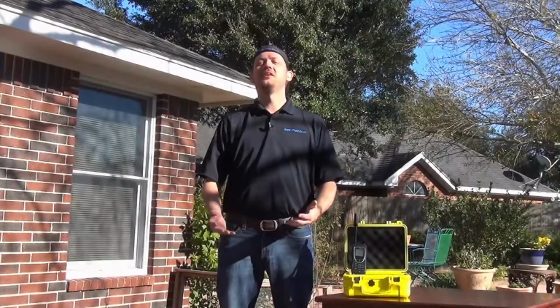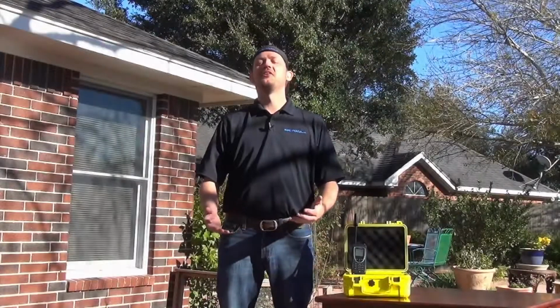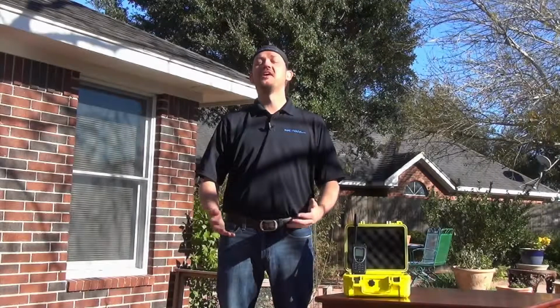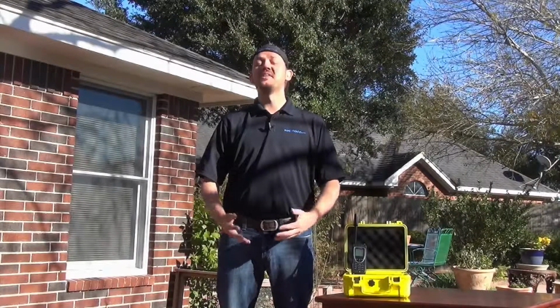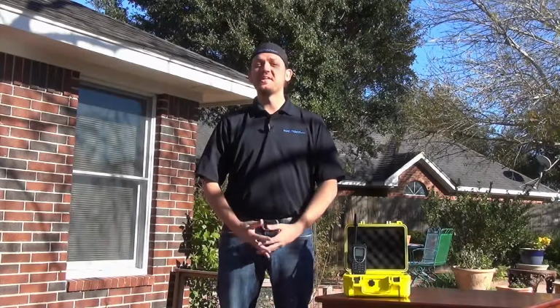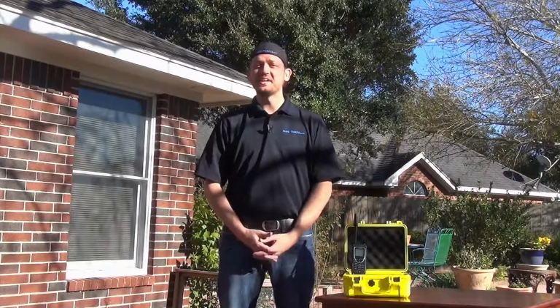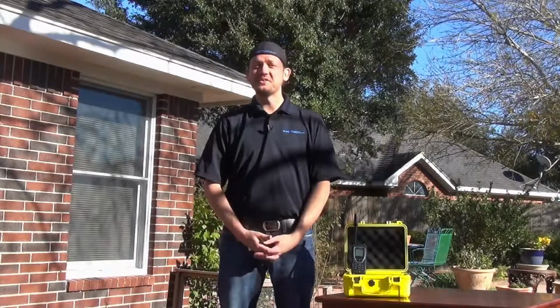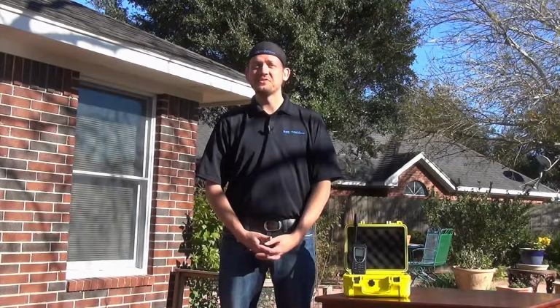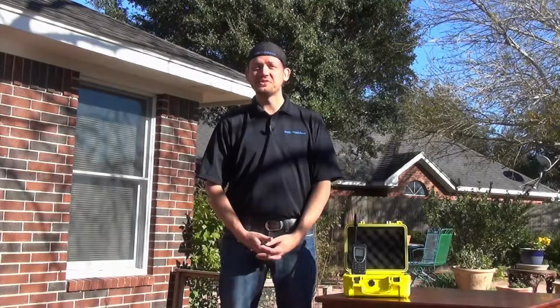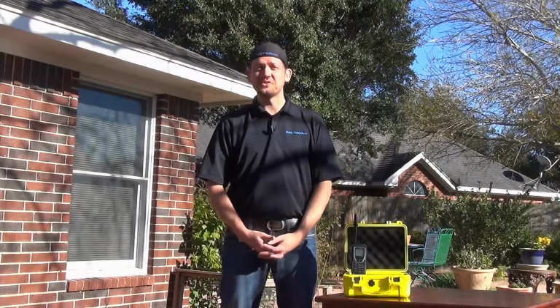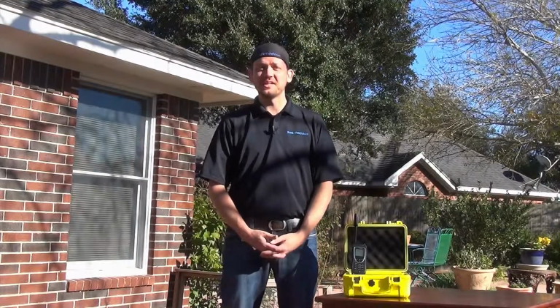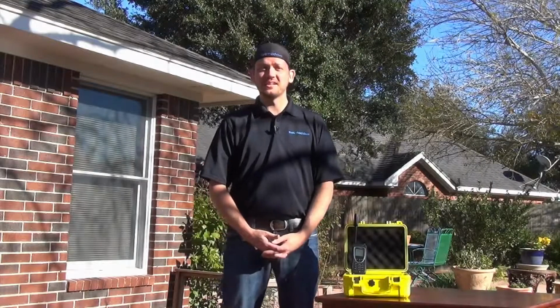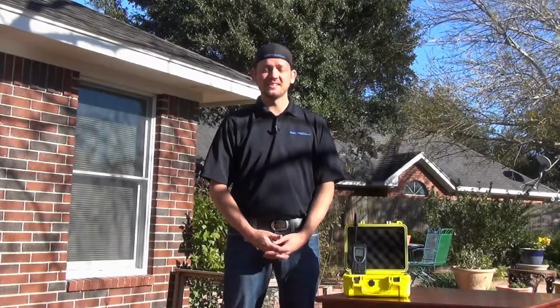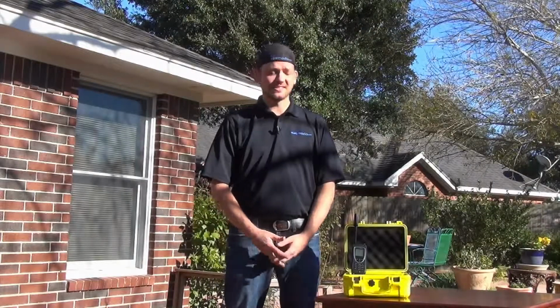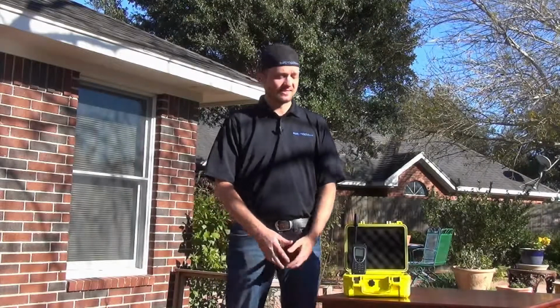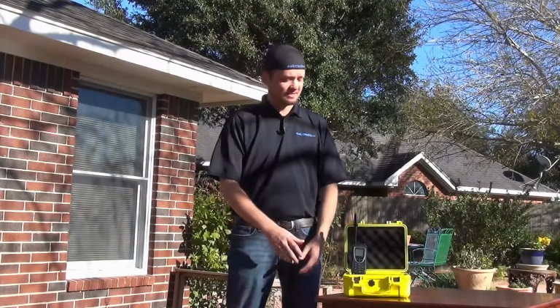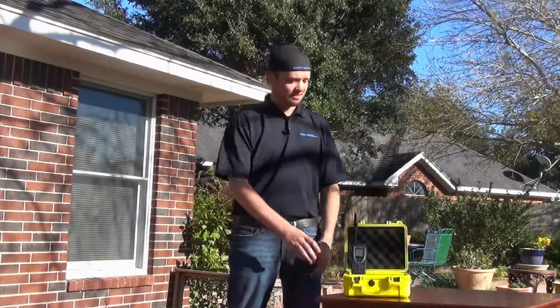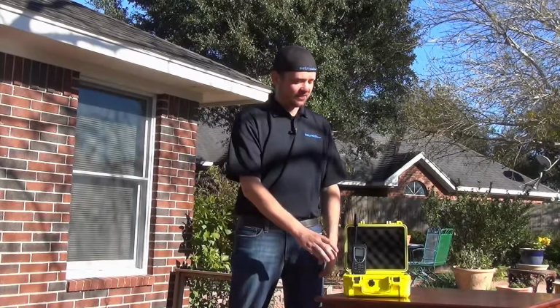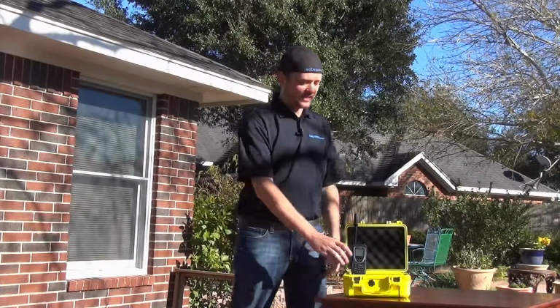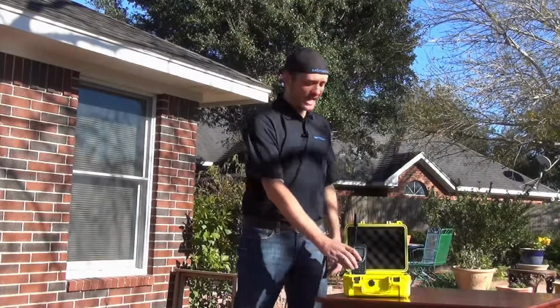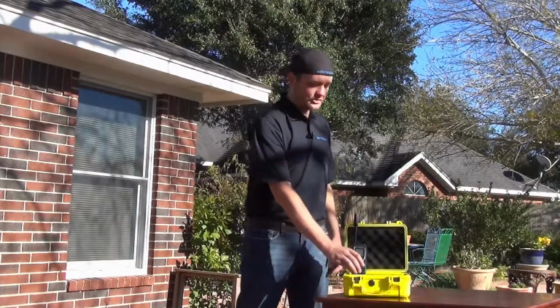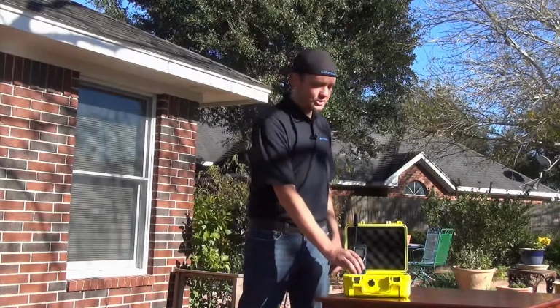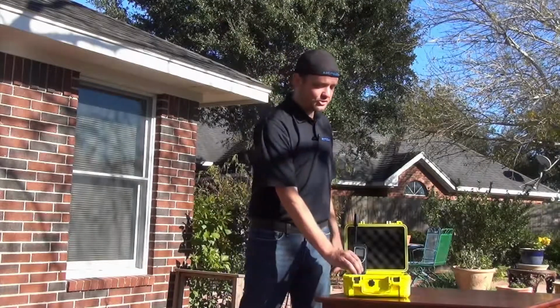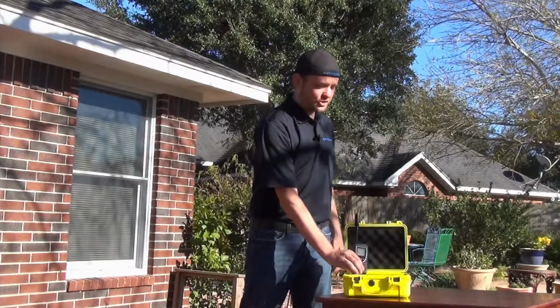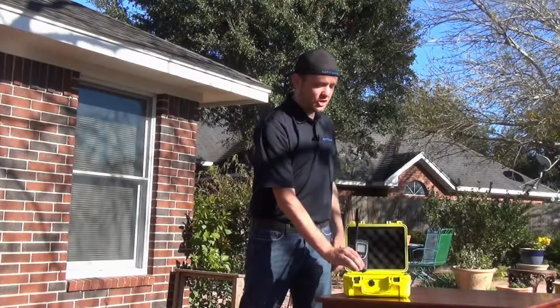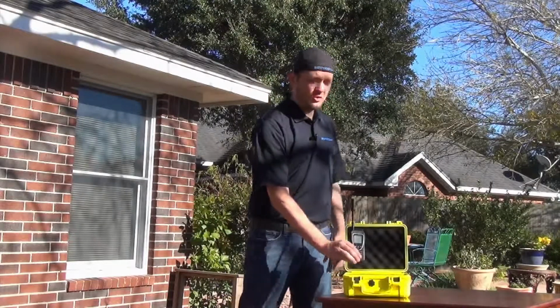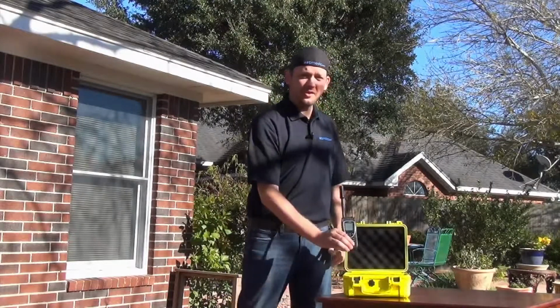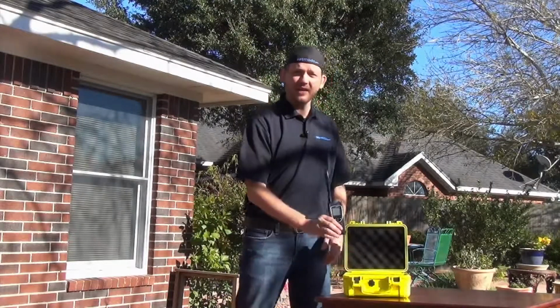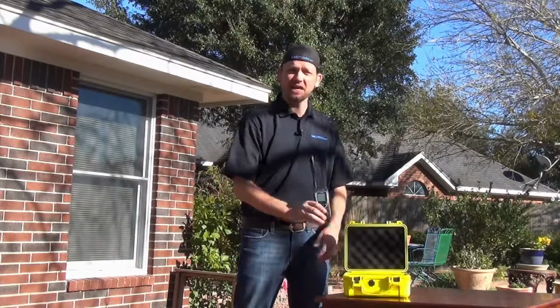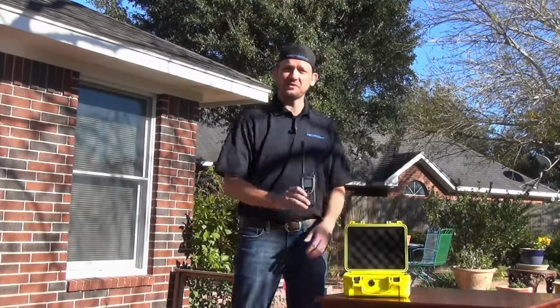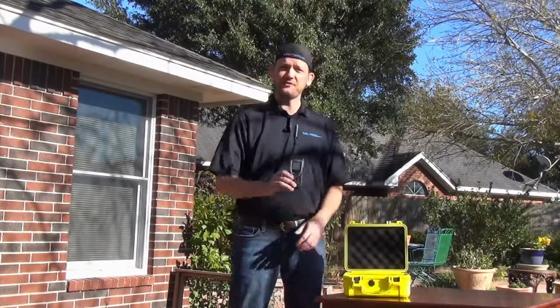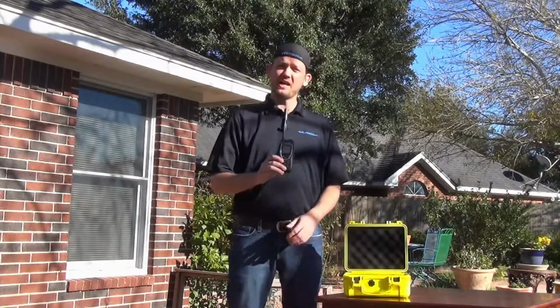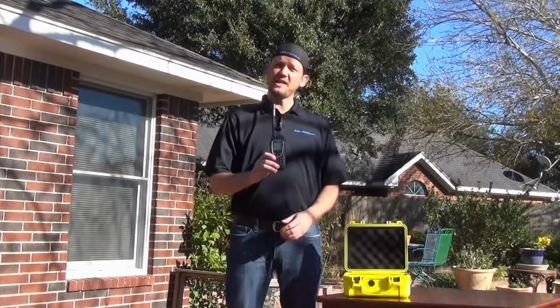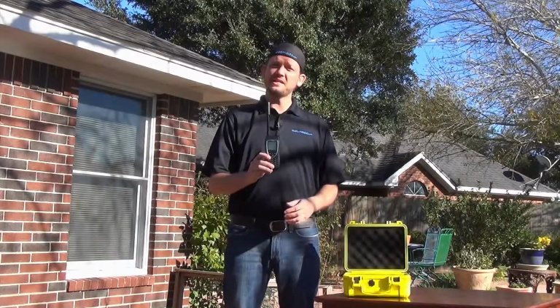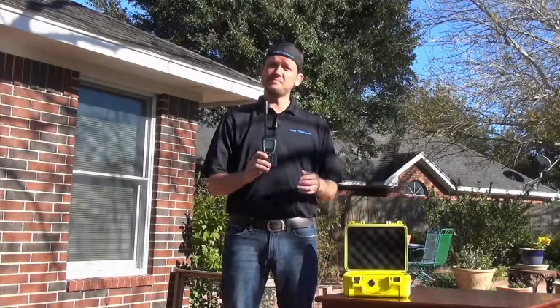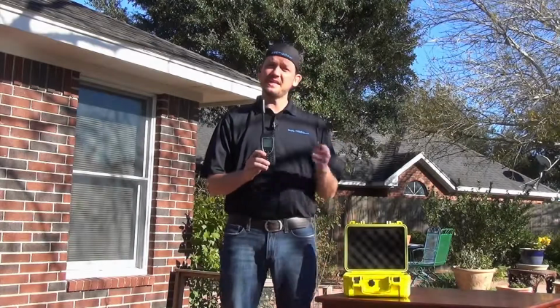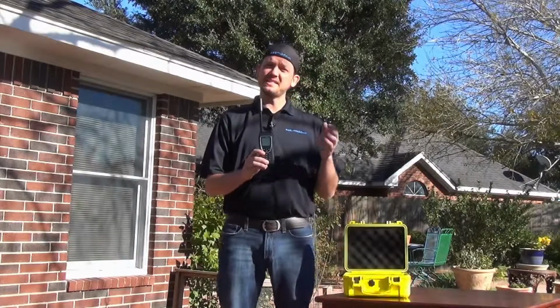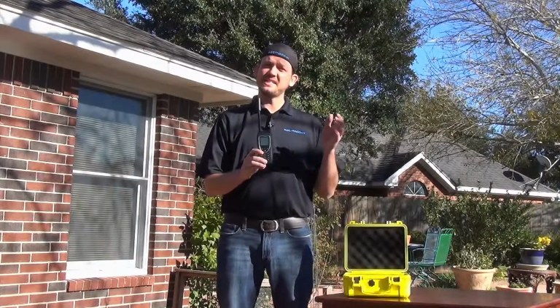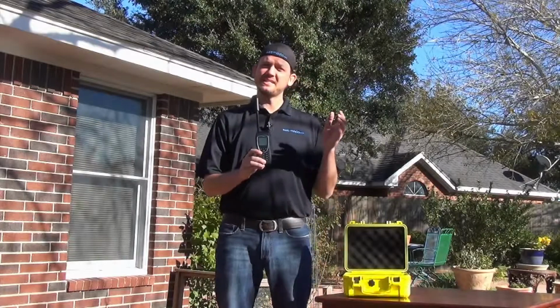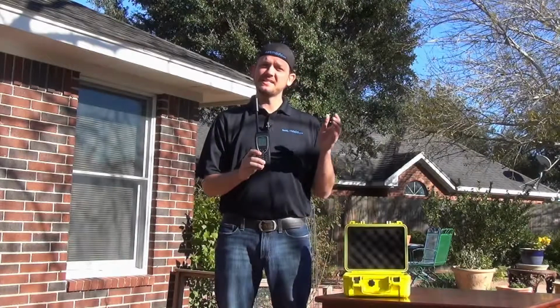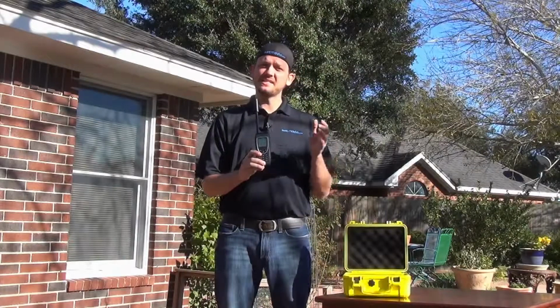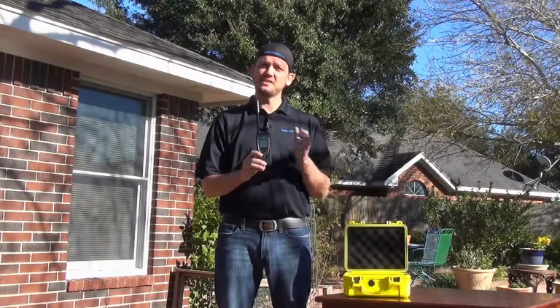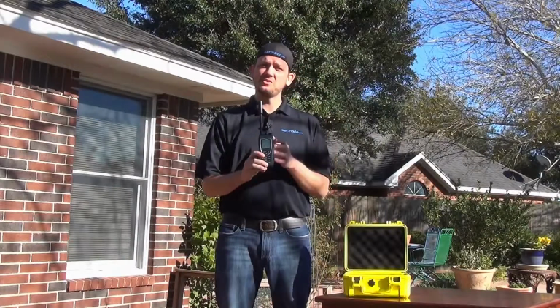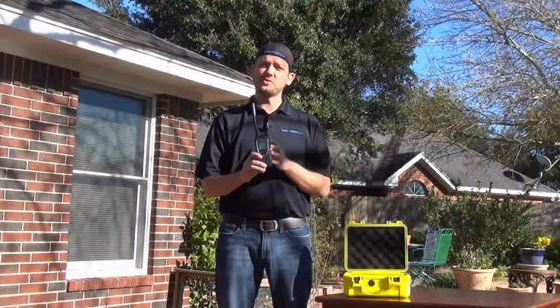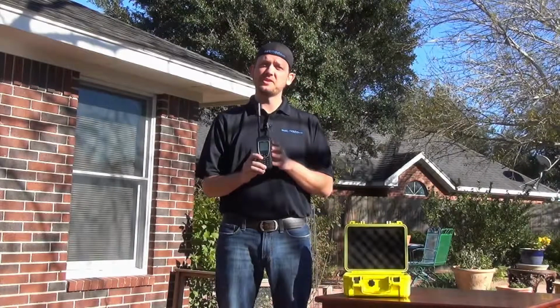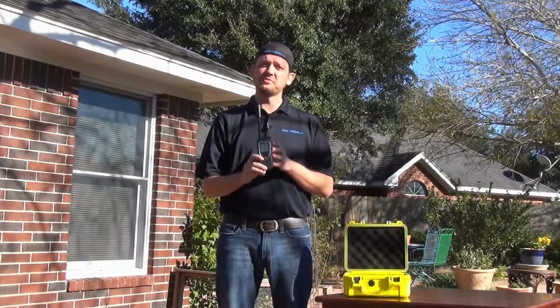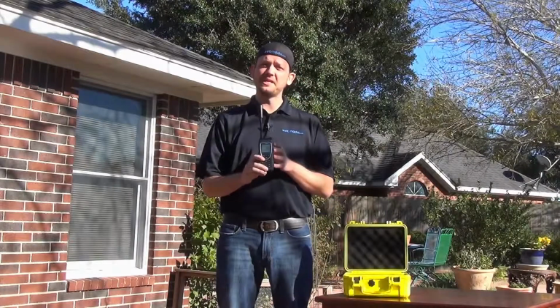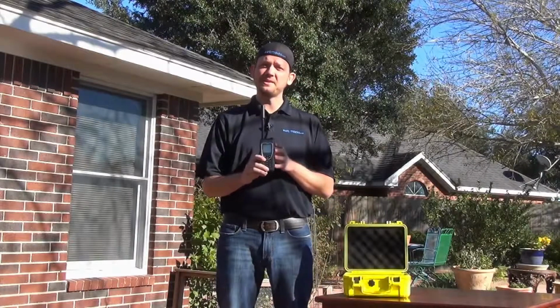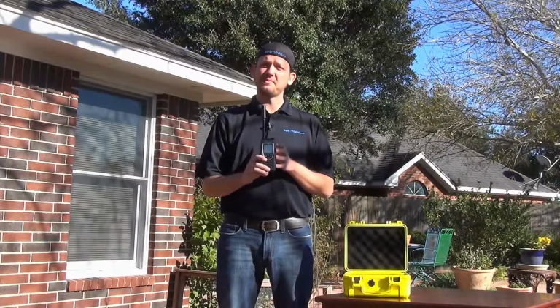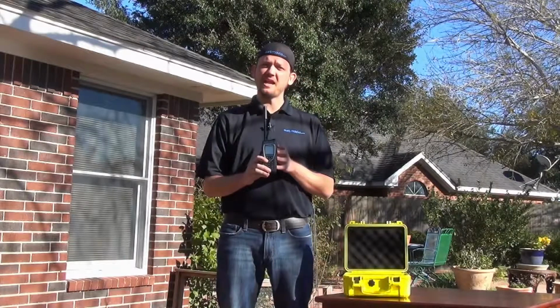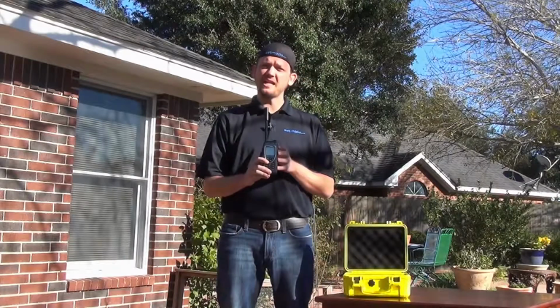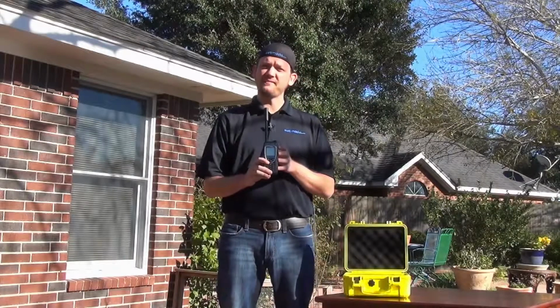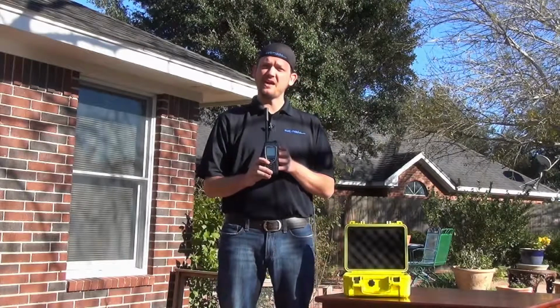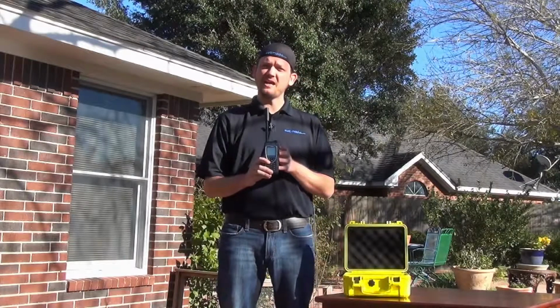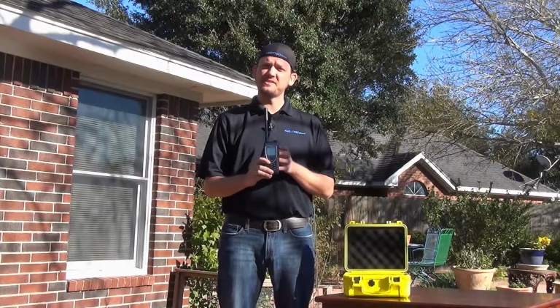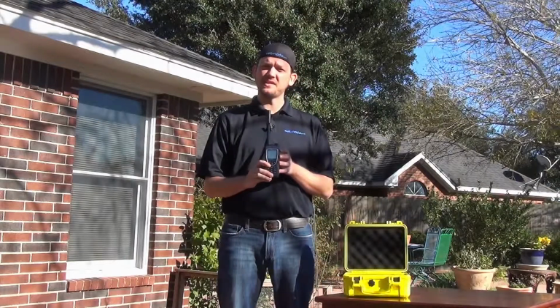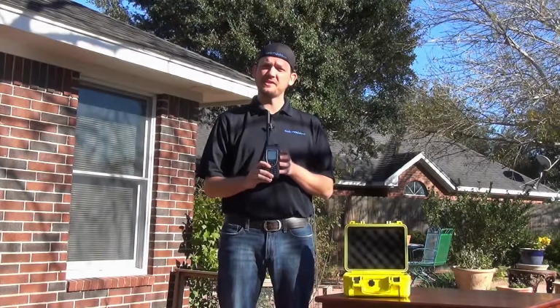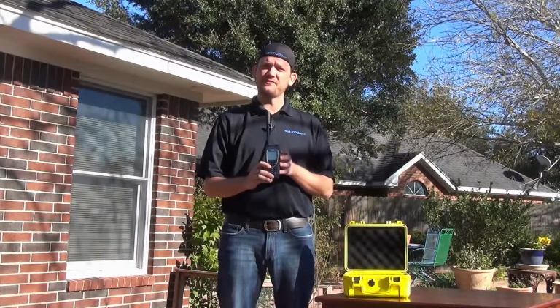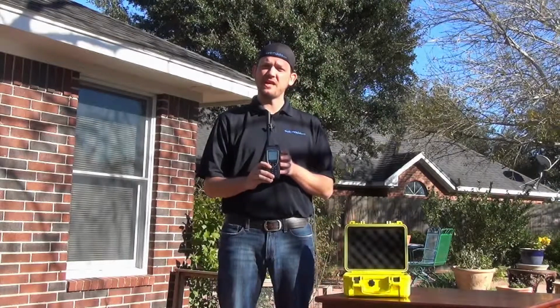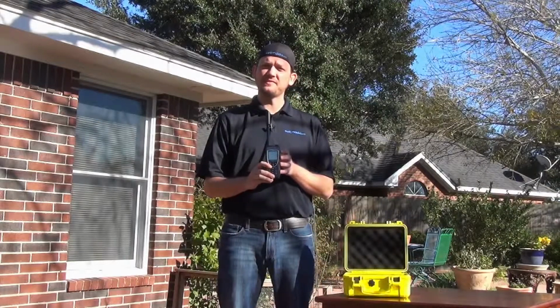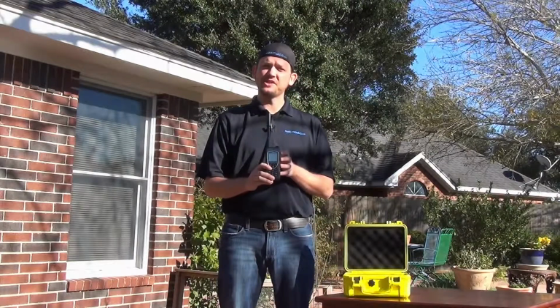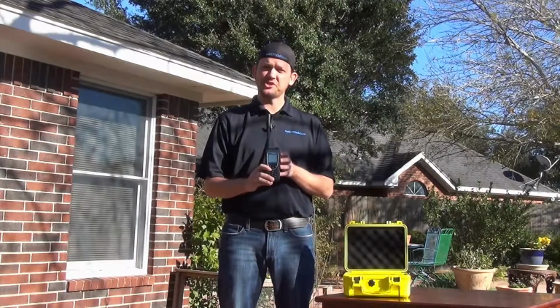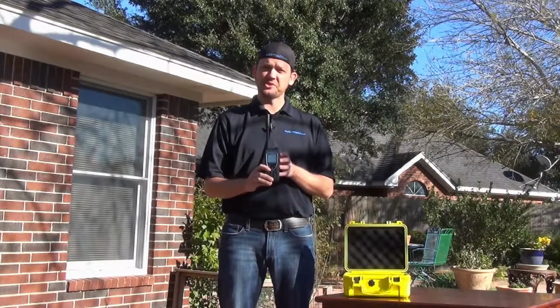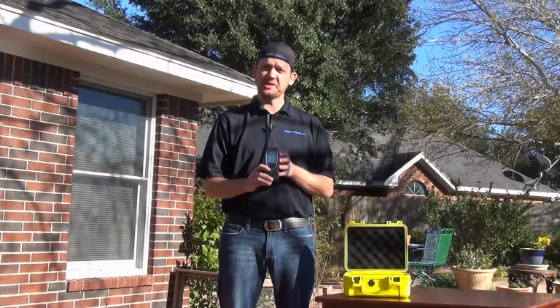Alright, thank you for joining us. Now you should know how to find and maintain a signal with the Iridium 9575 Extreme.